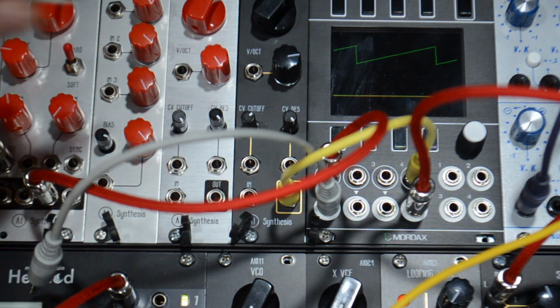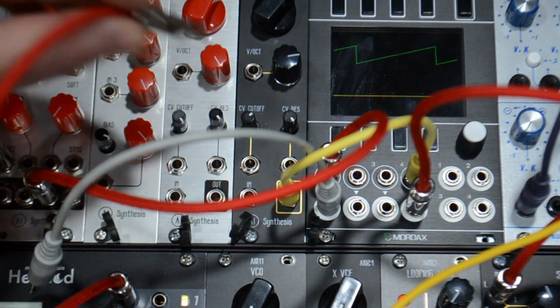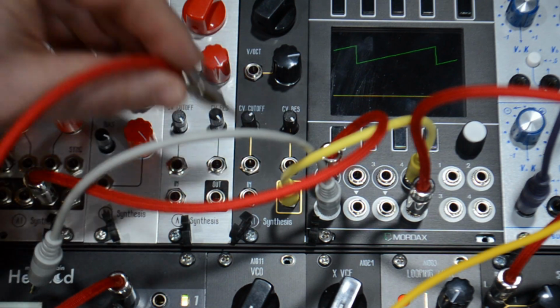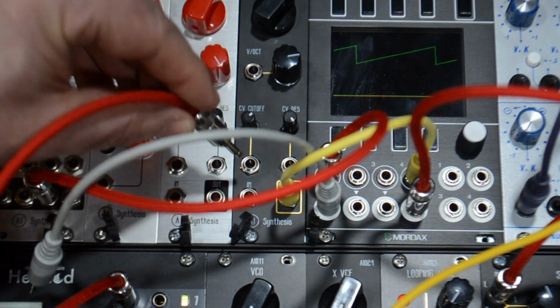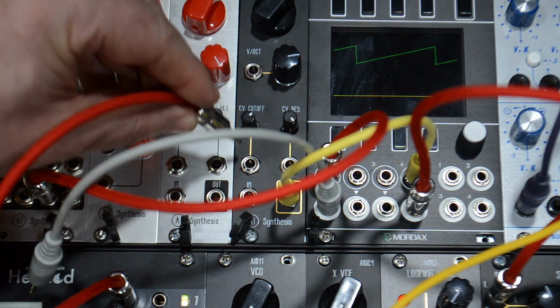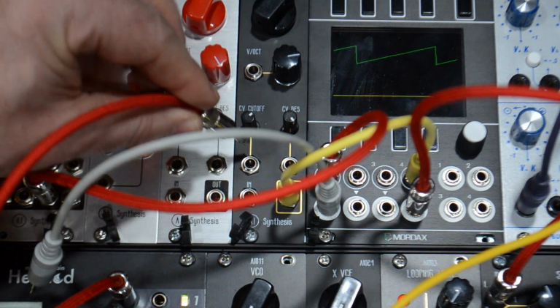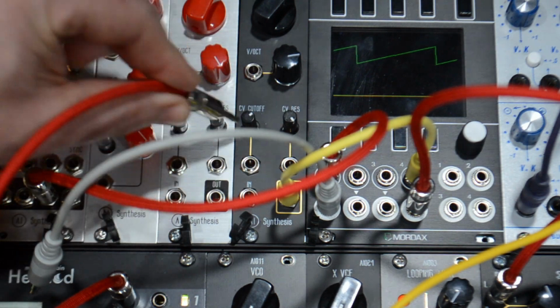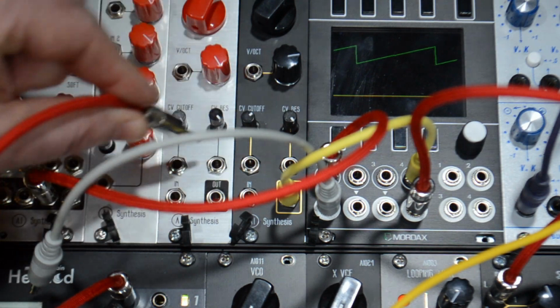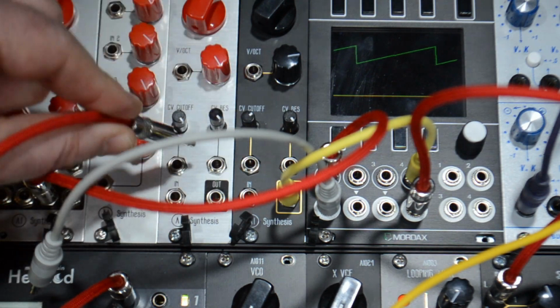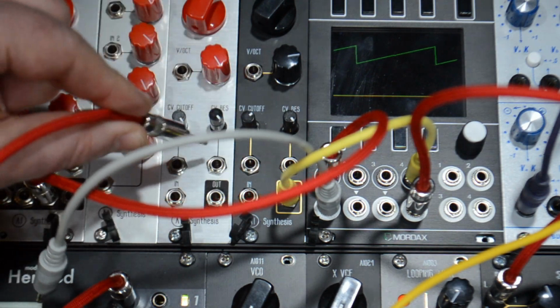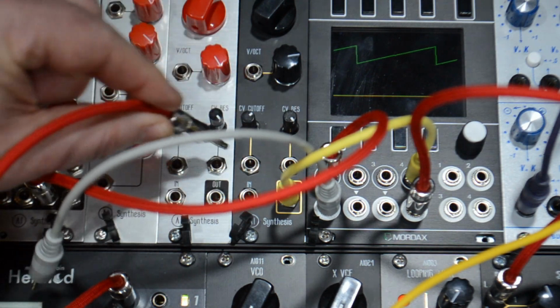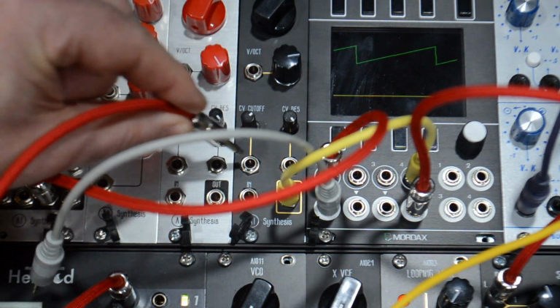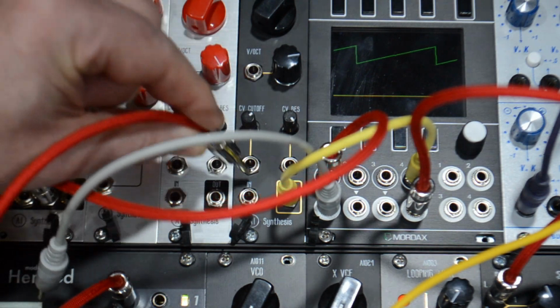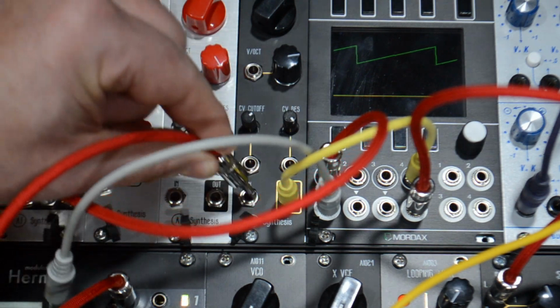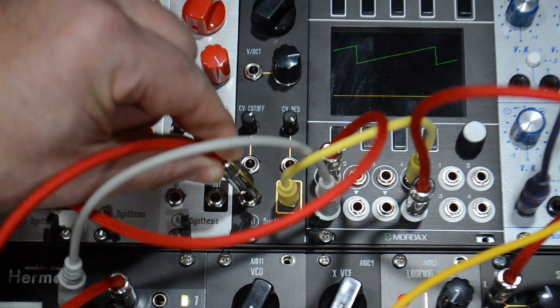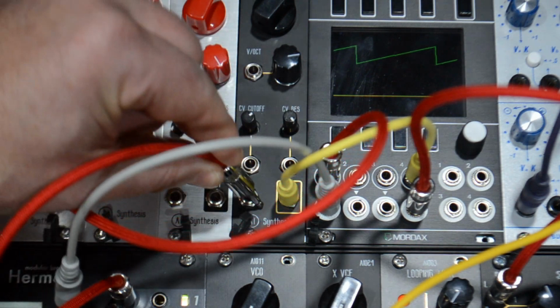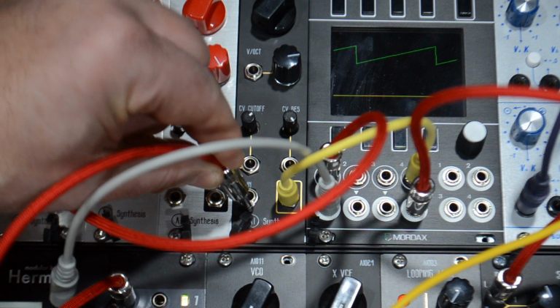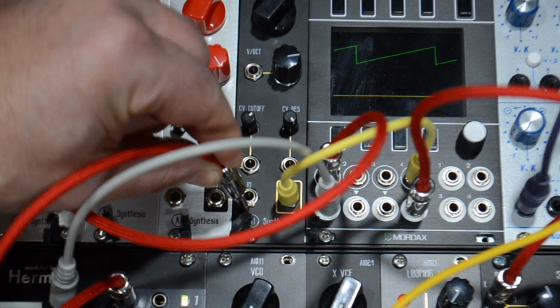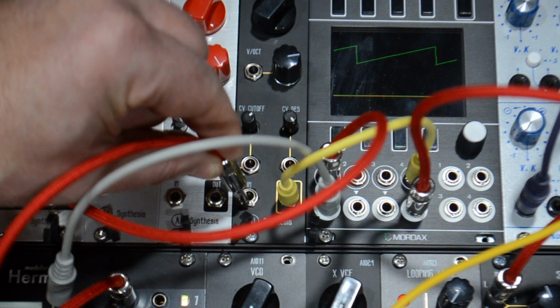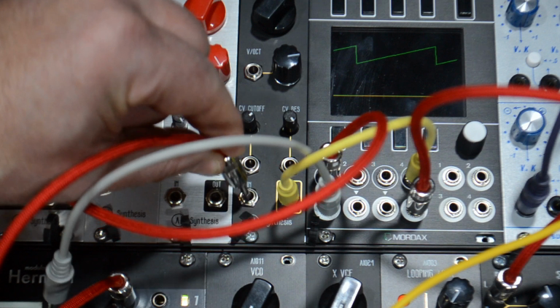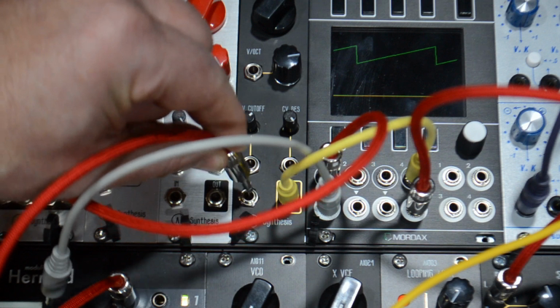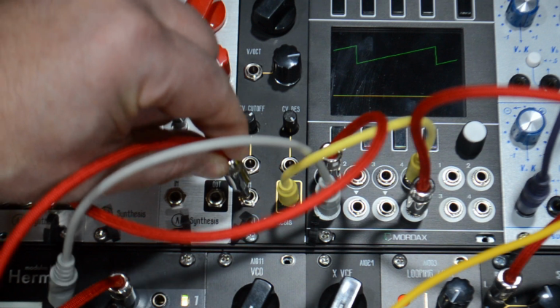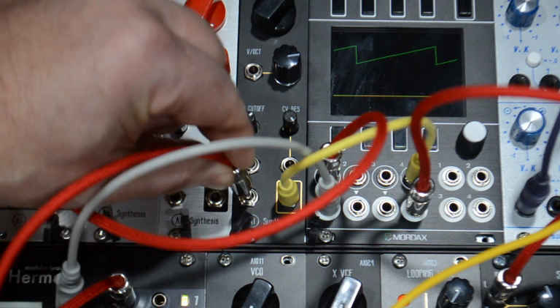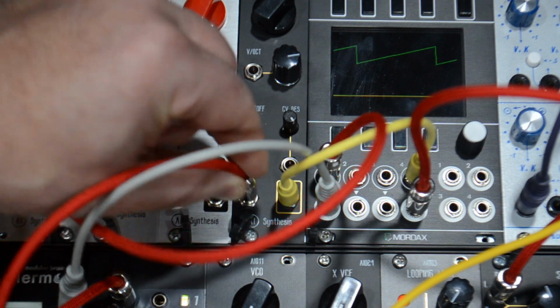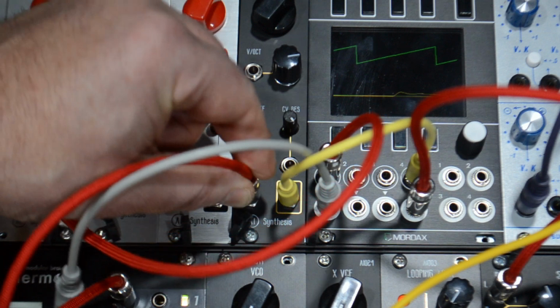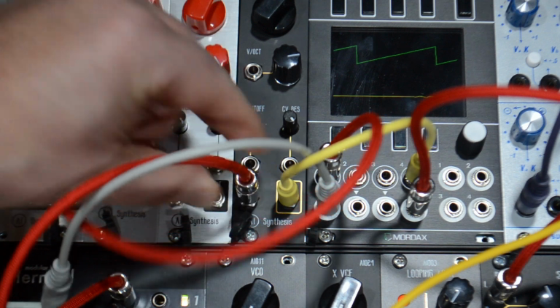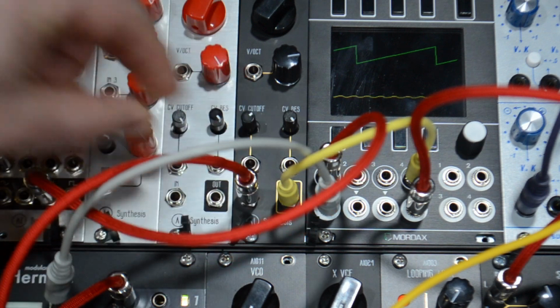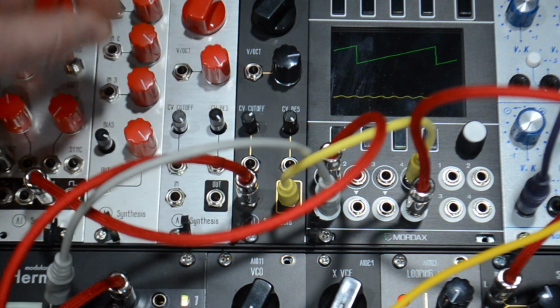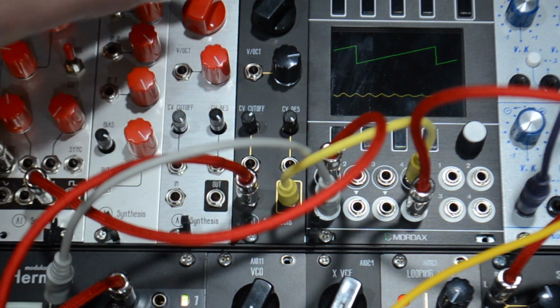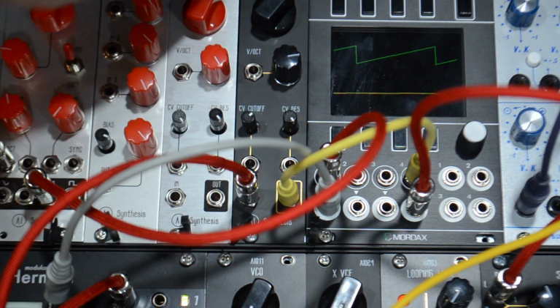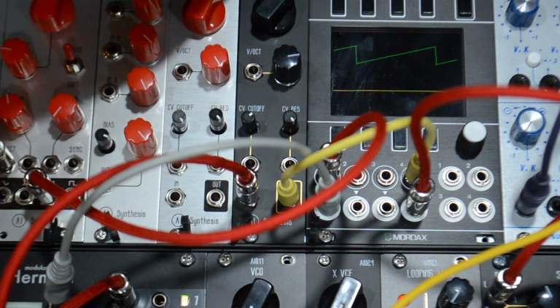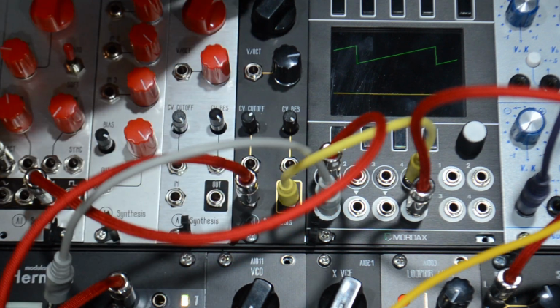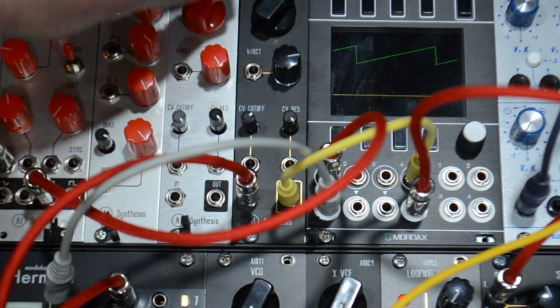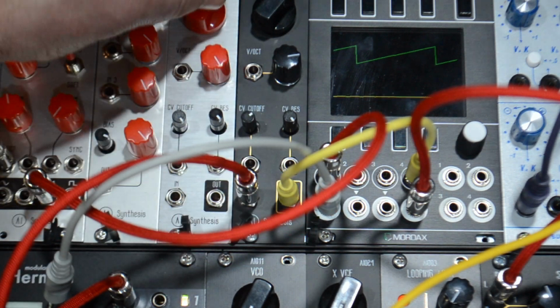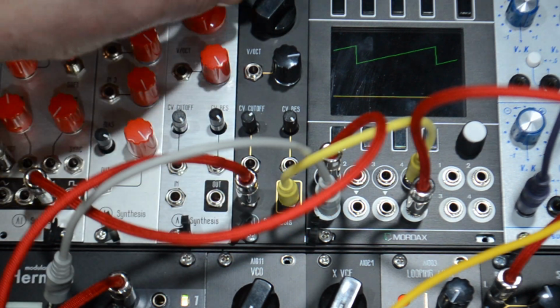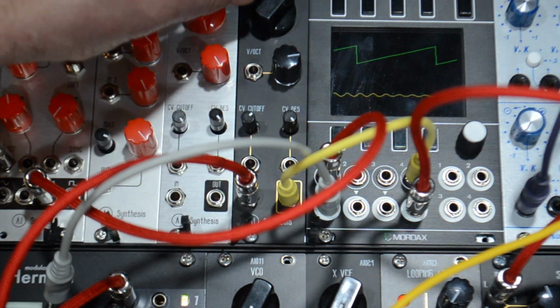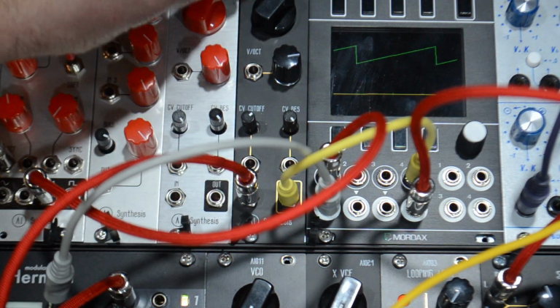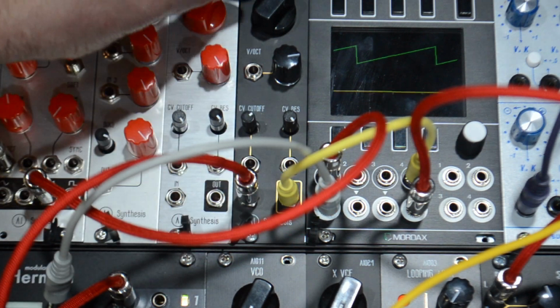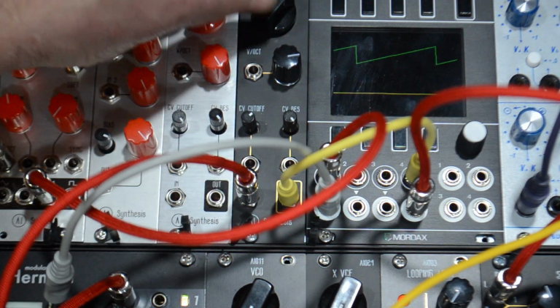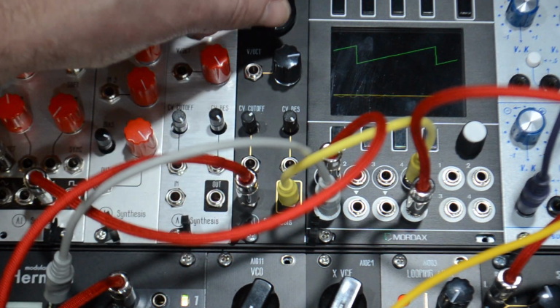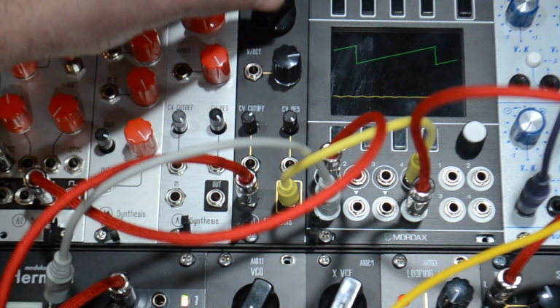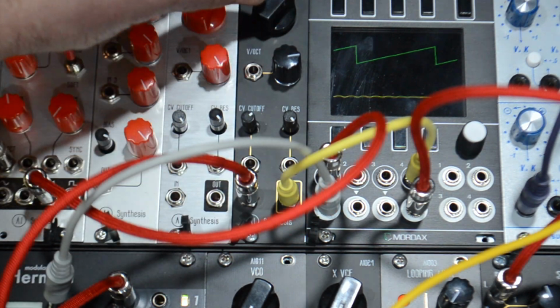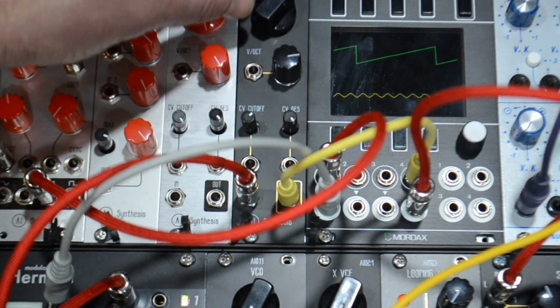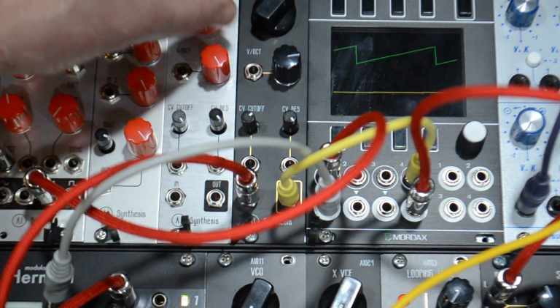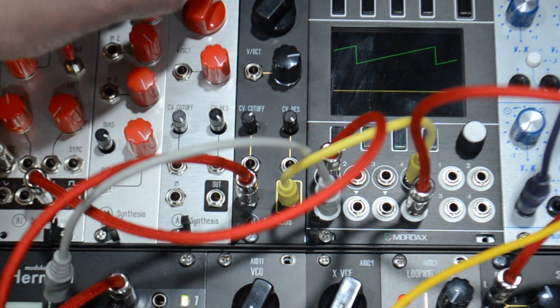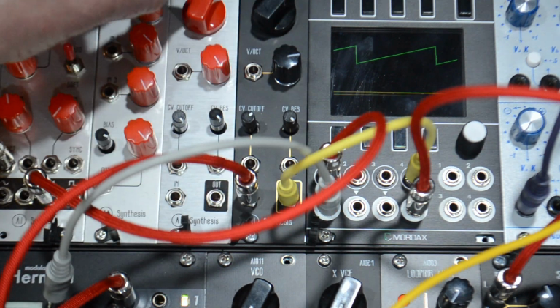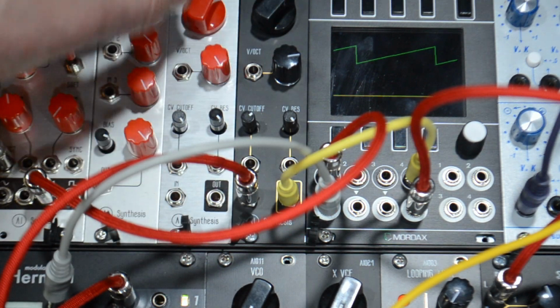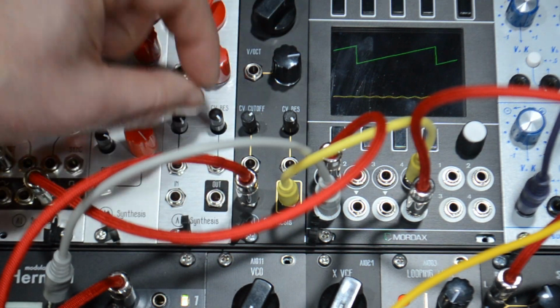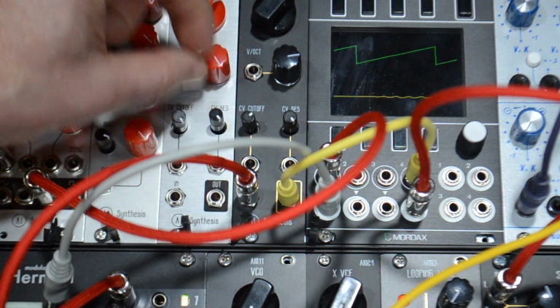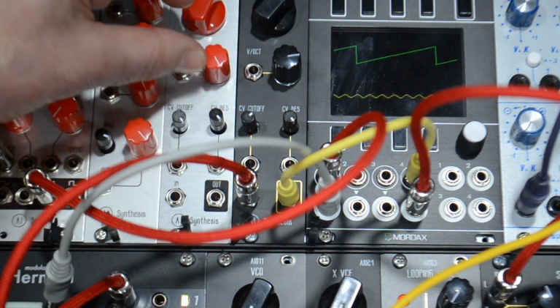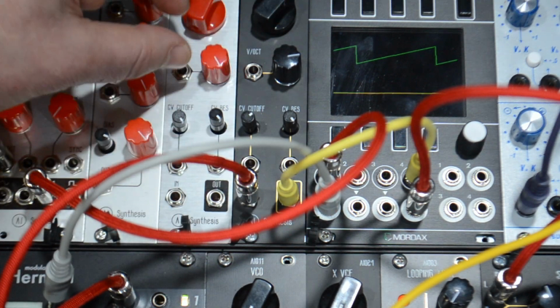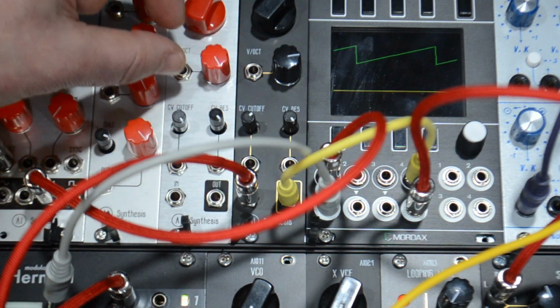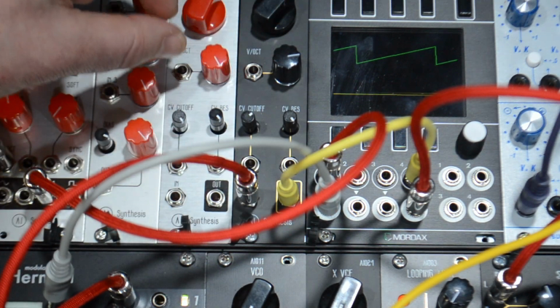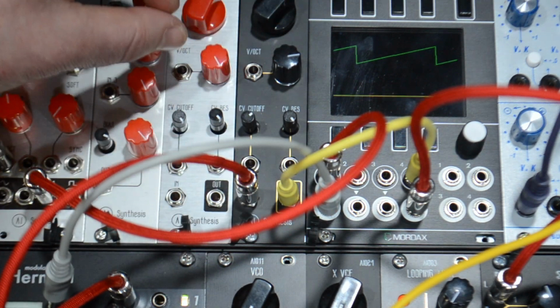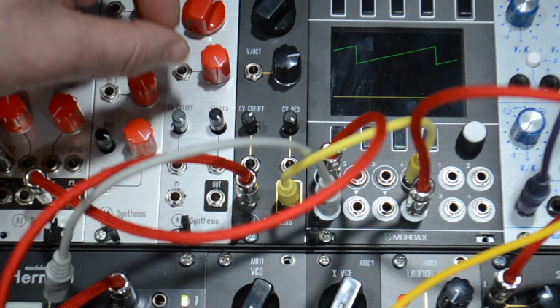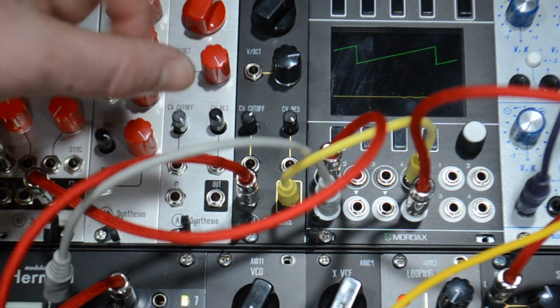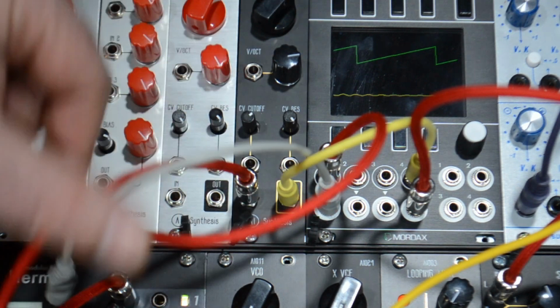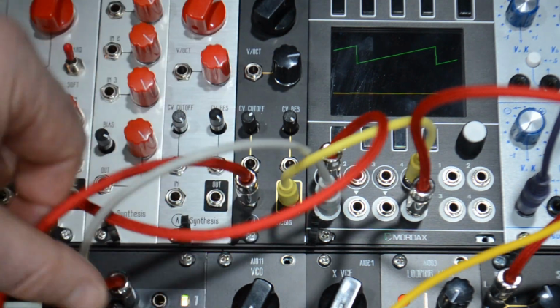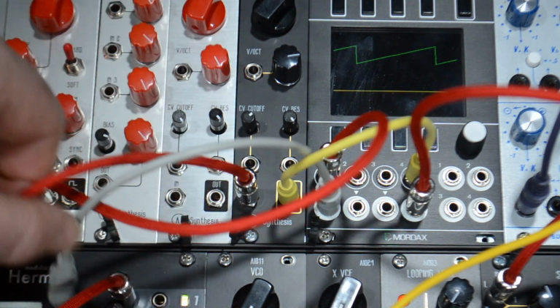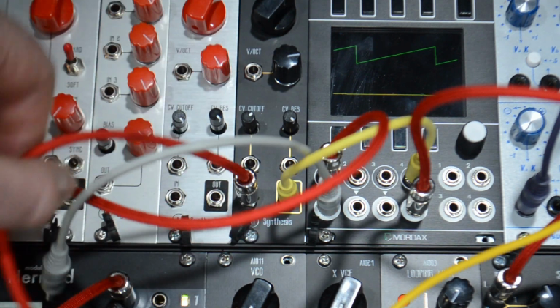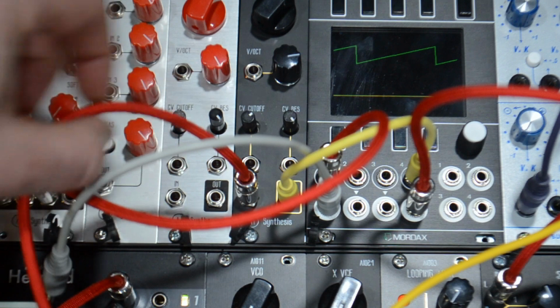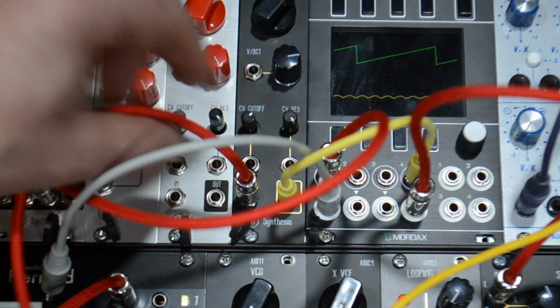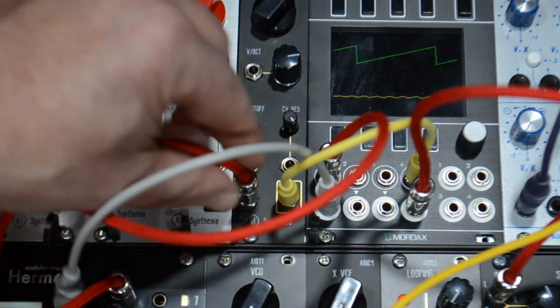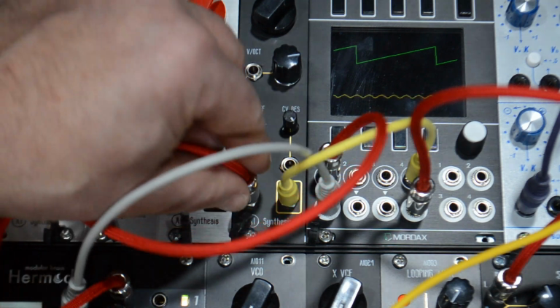This is me accidentally plugging volt per octave into the input. Oops.